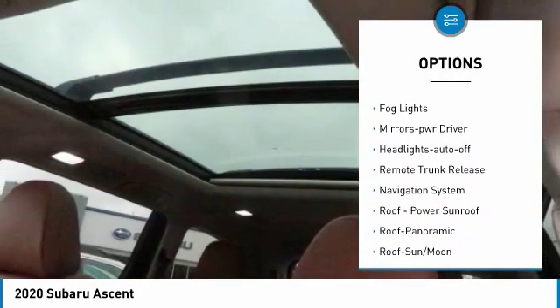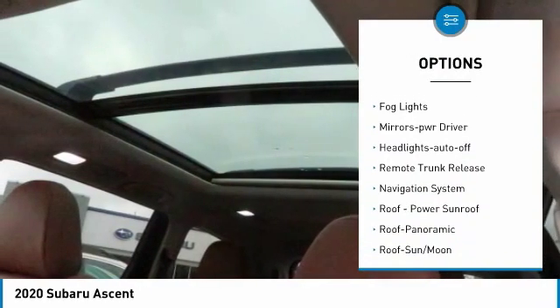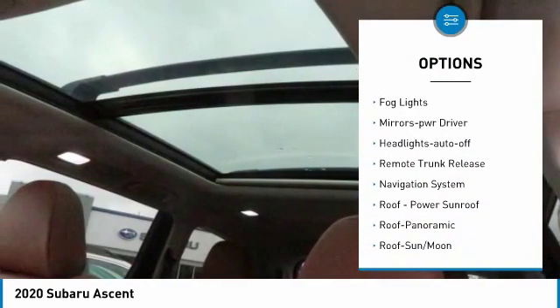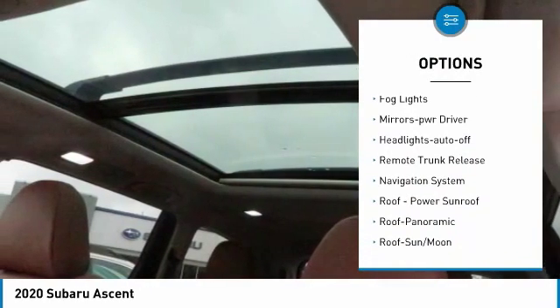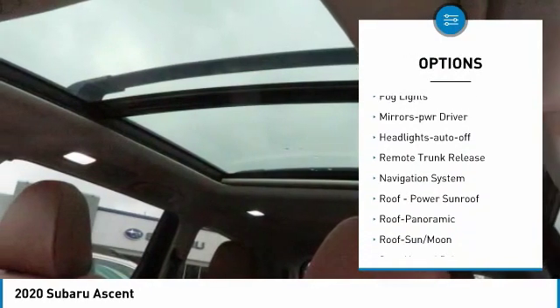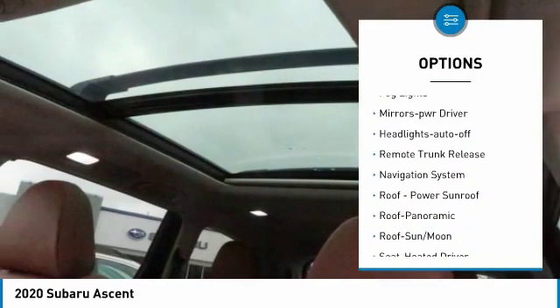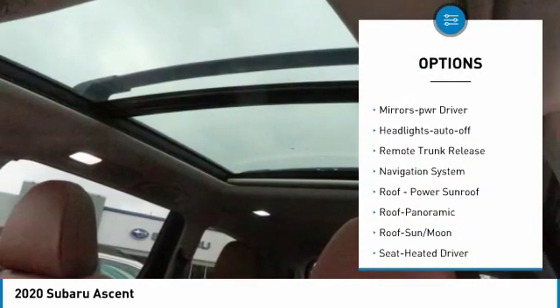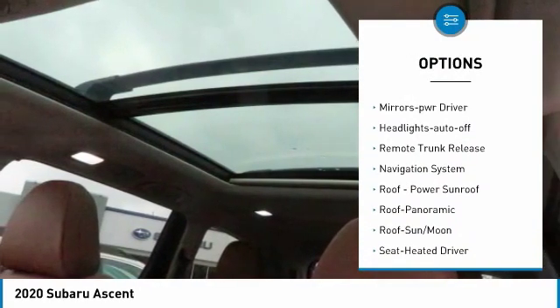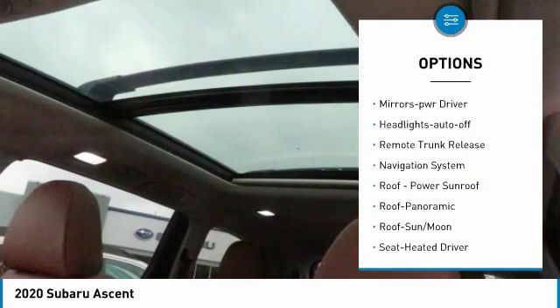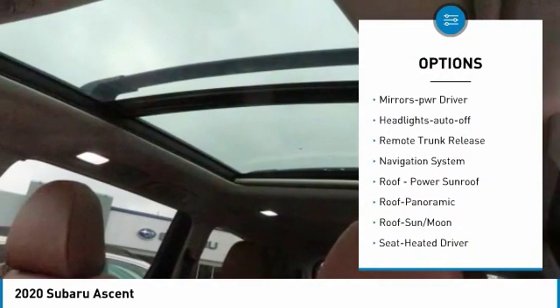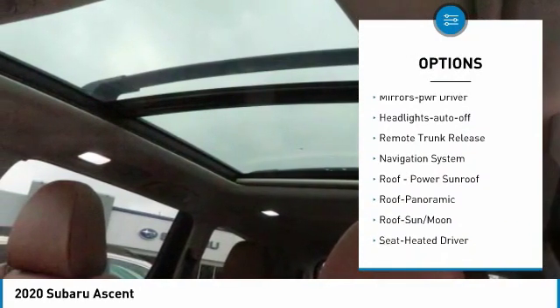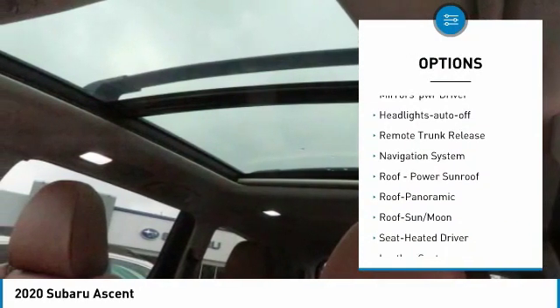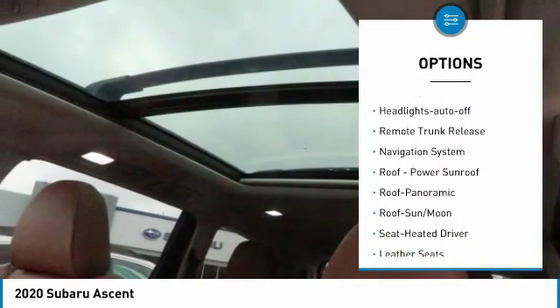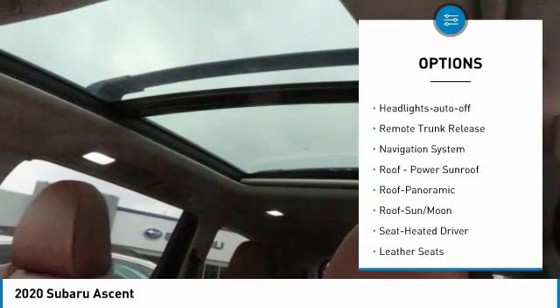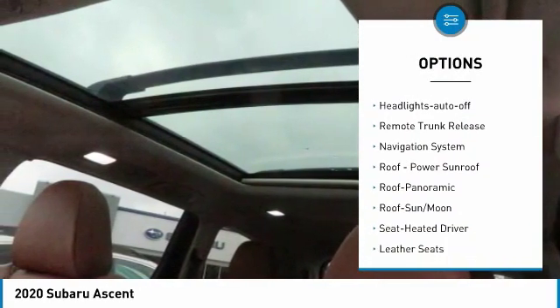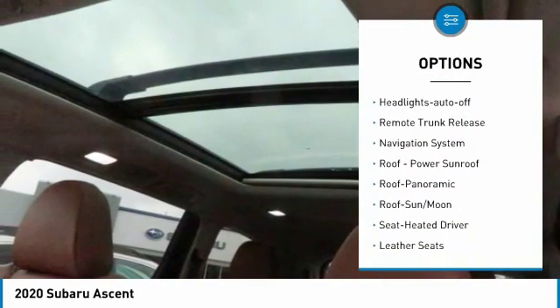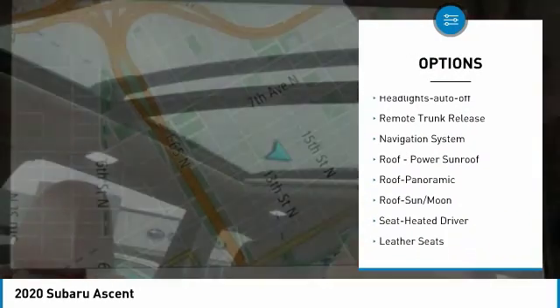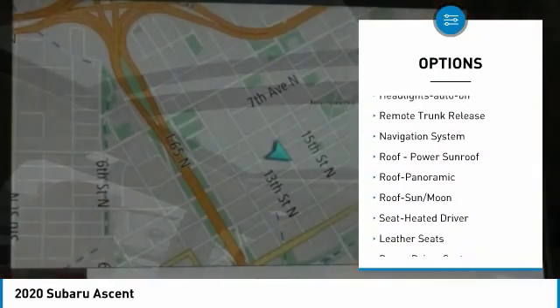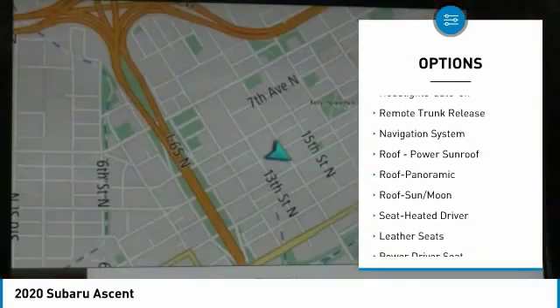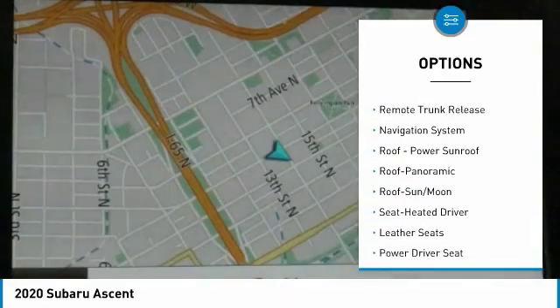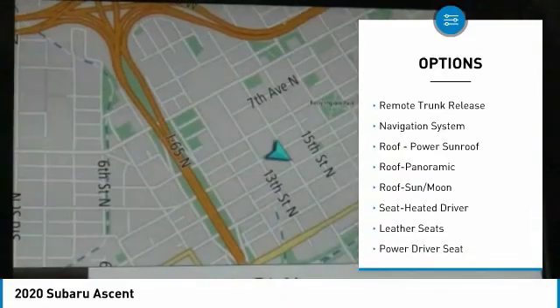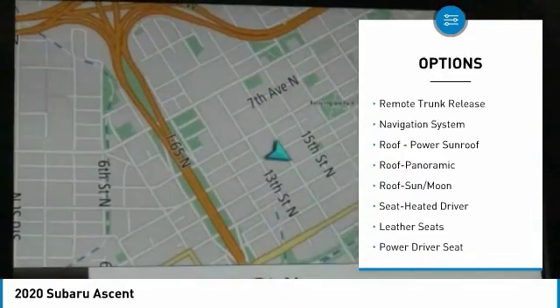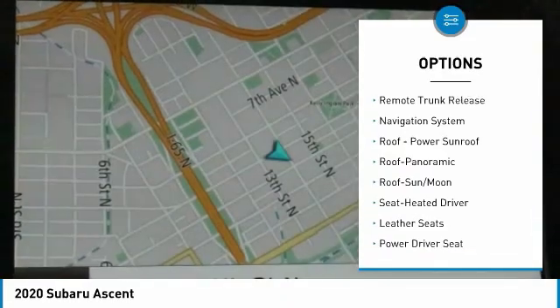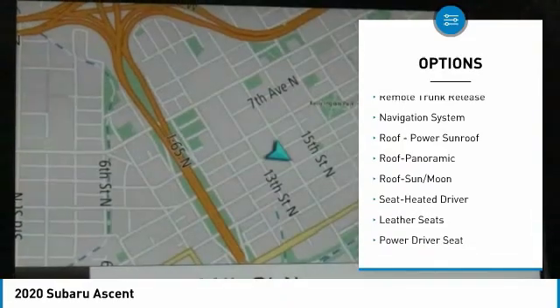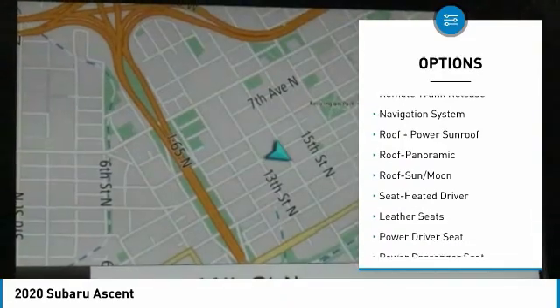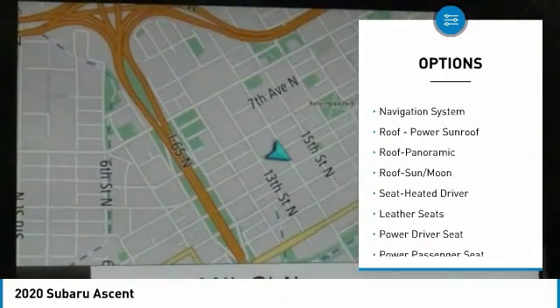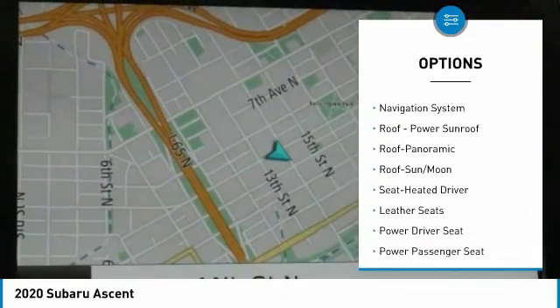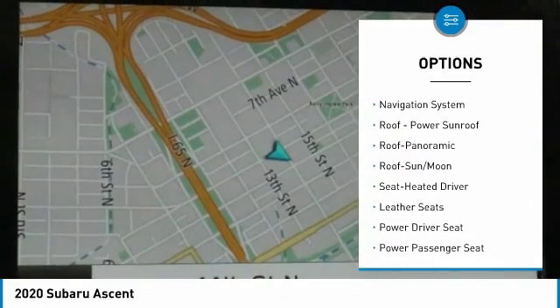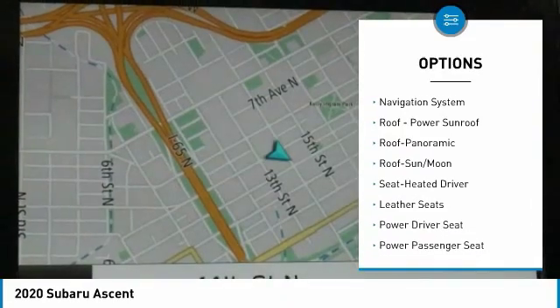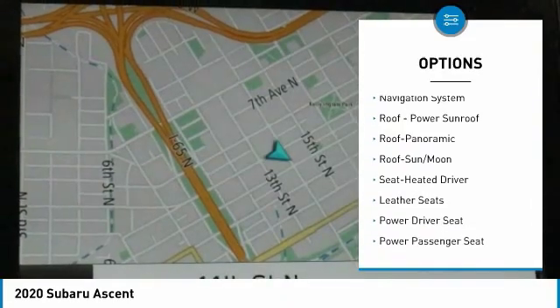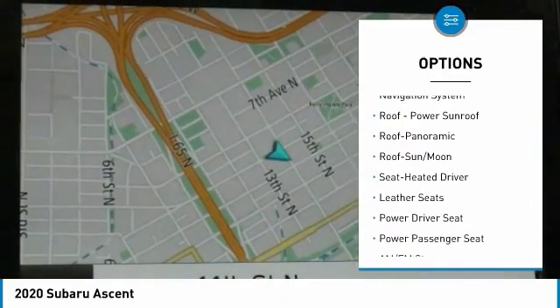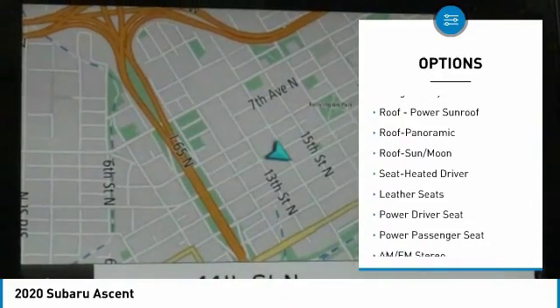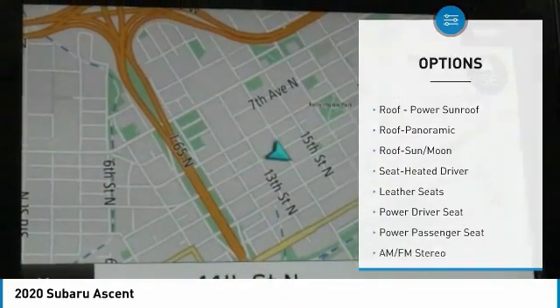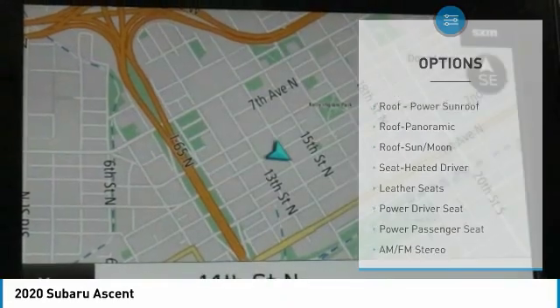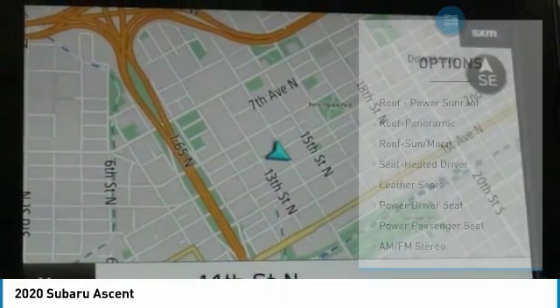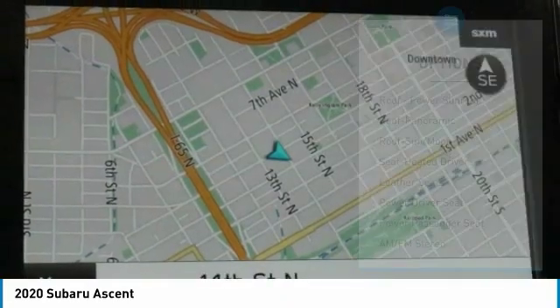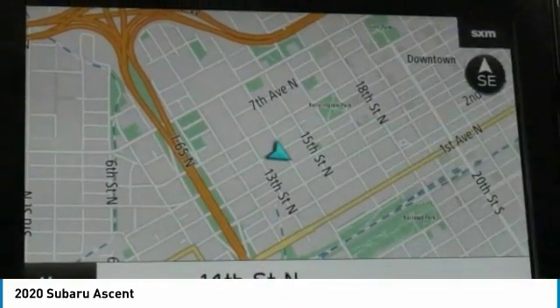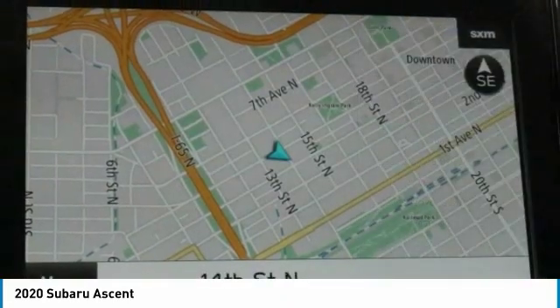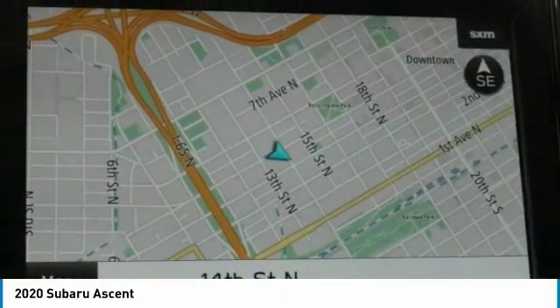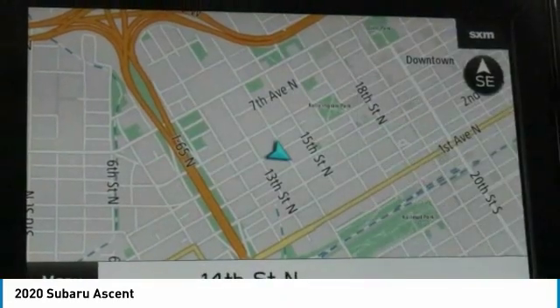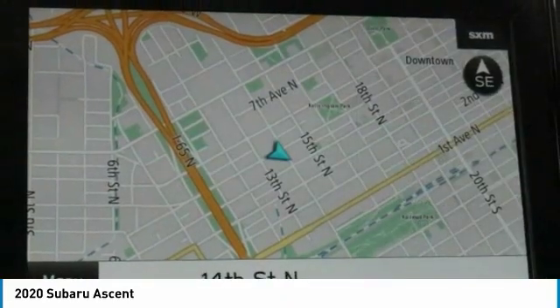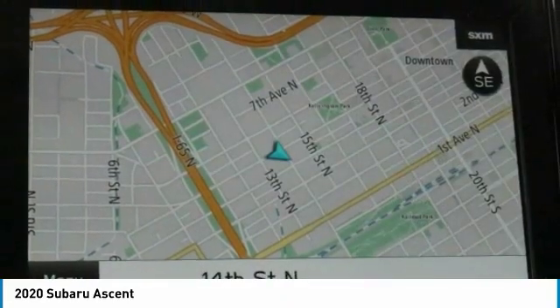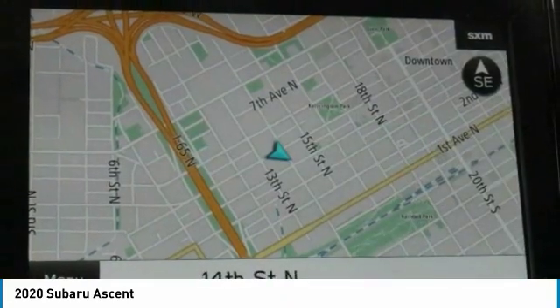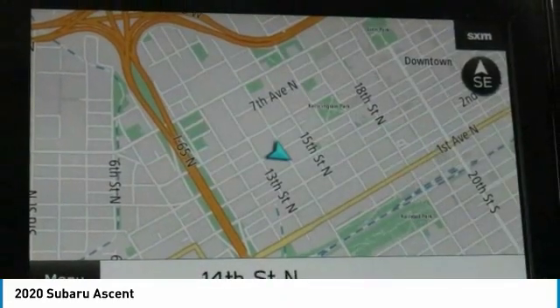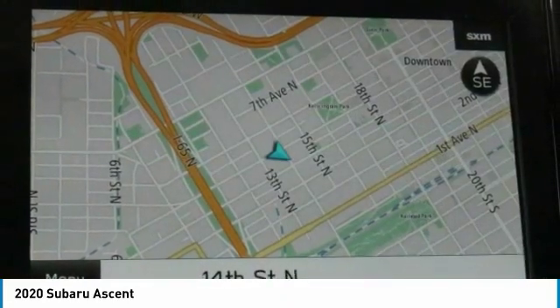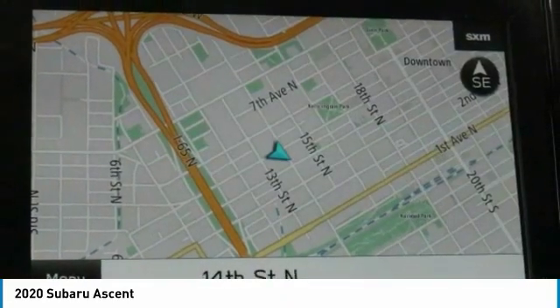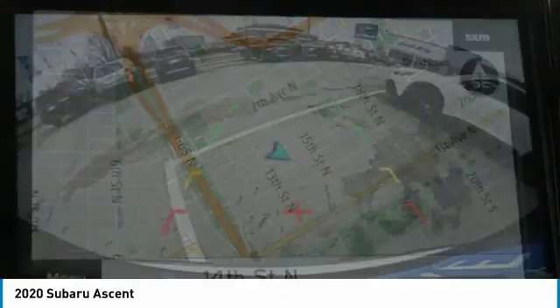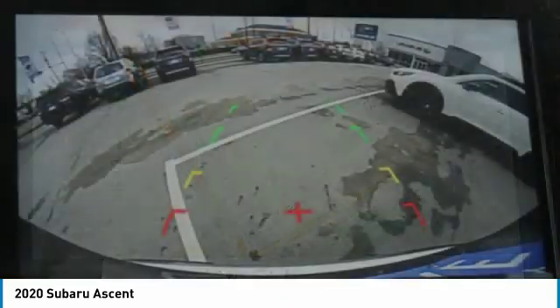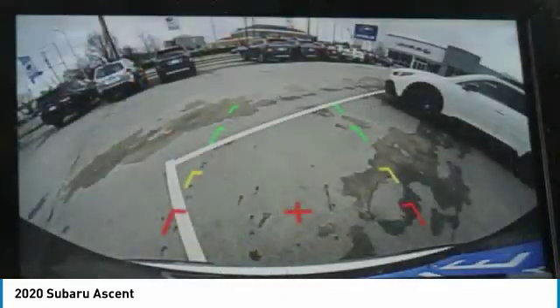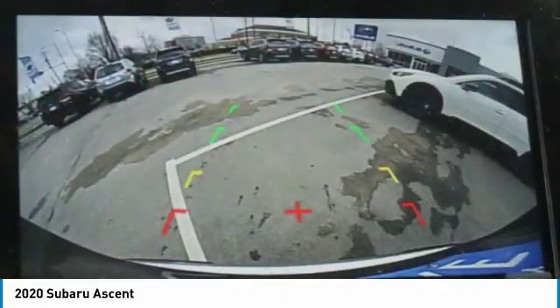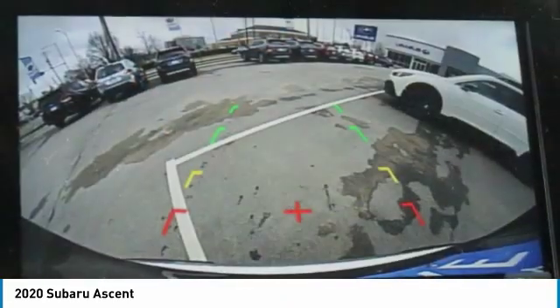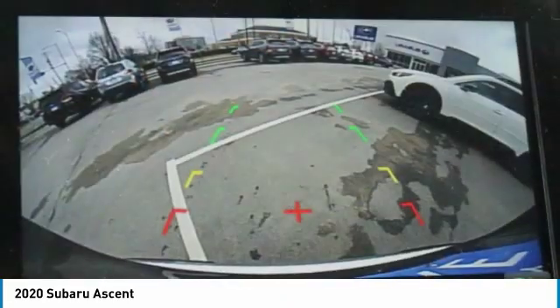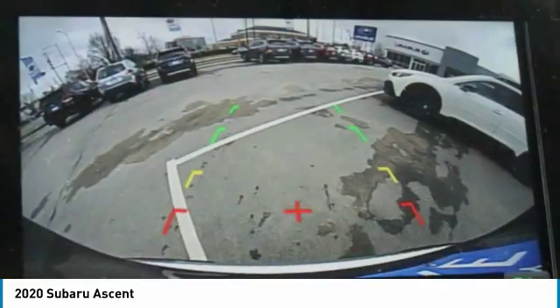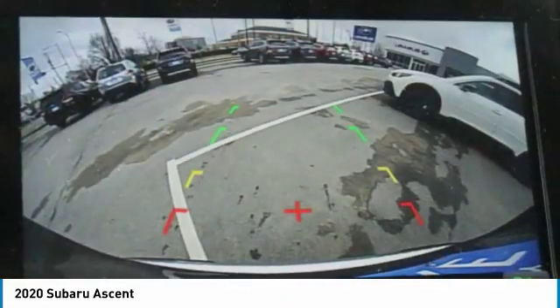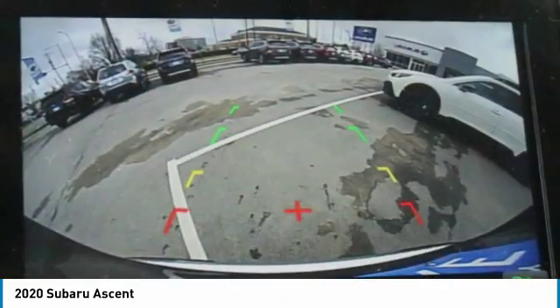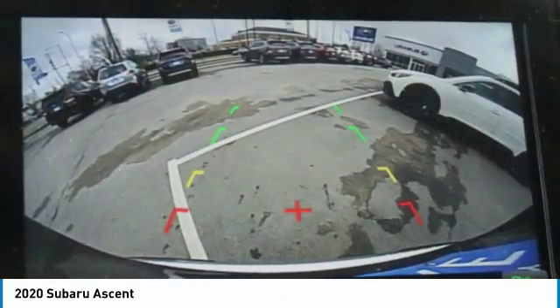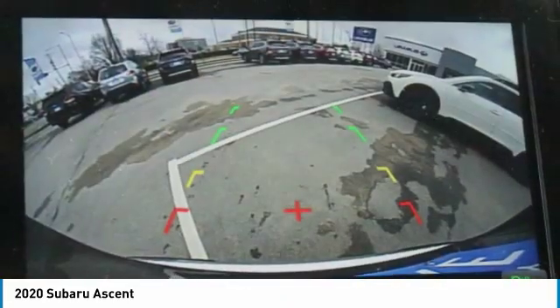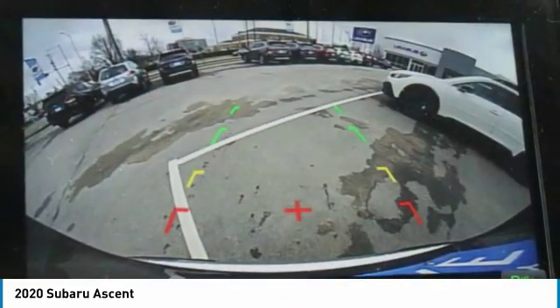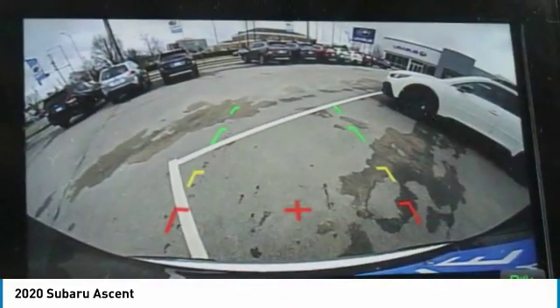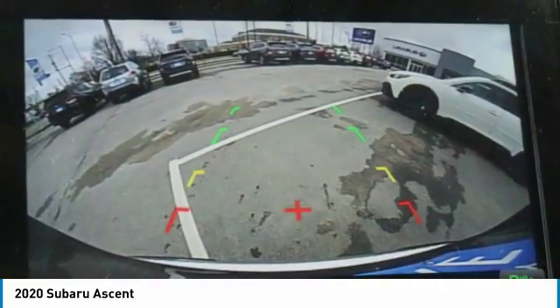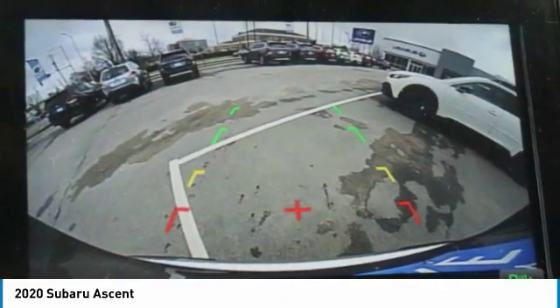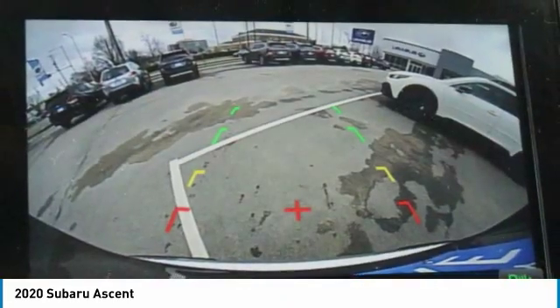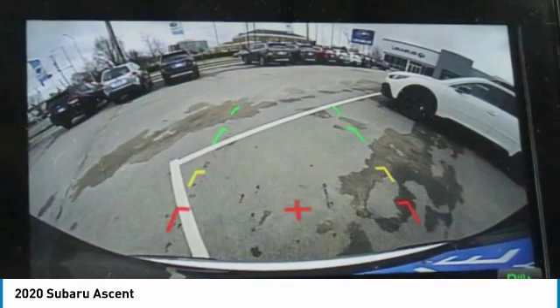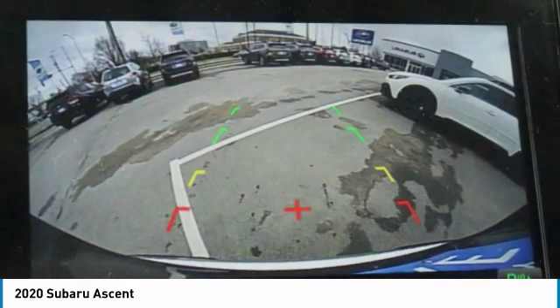Daytime running lights, remote keyless entry, LED lights, mirror memory, headlights auto off, remote trunk release.